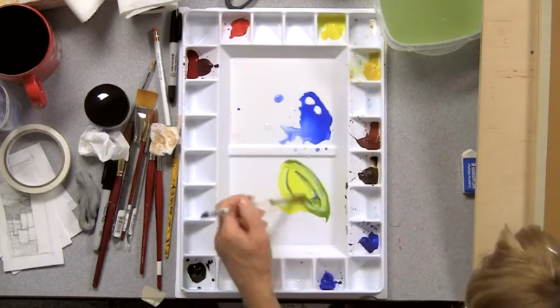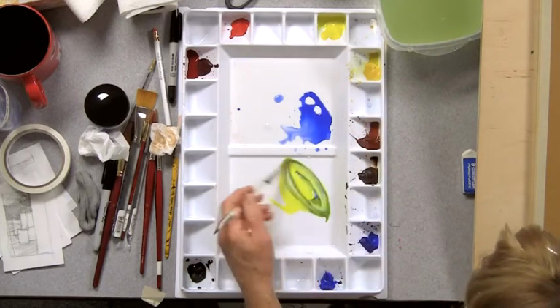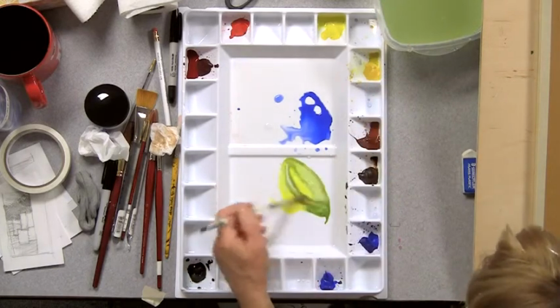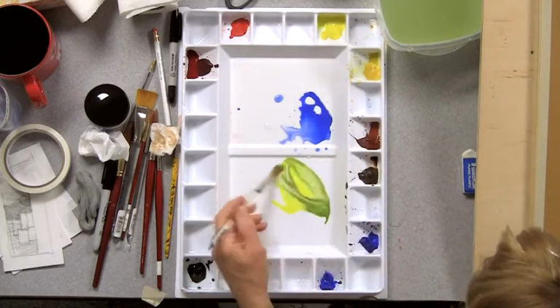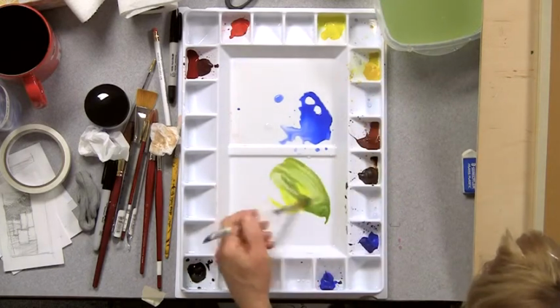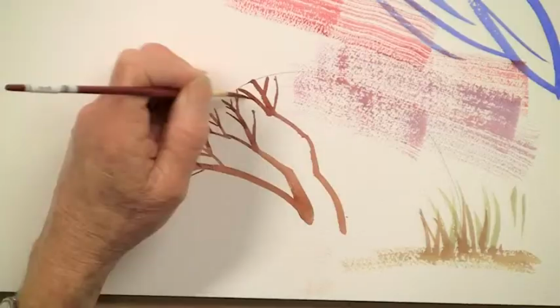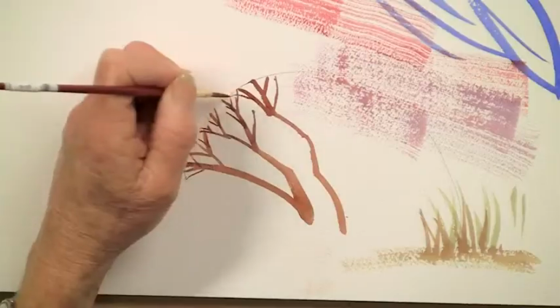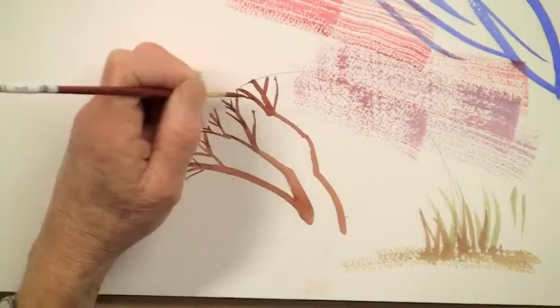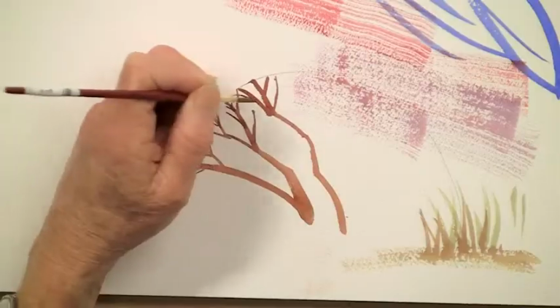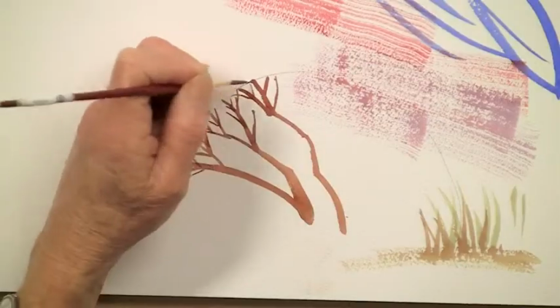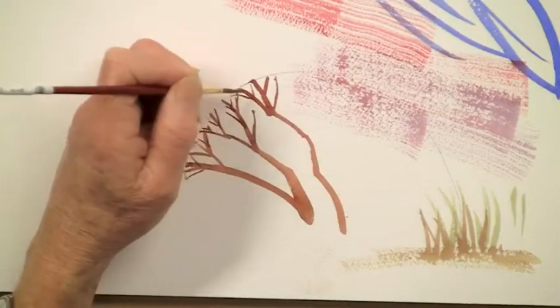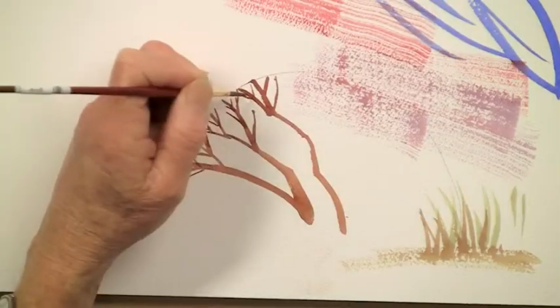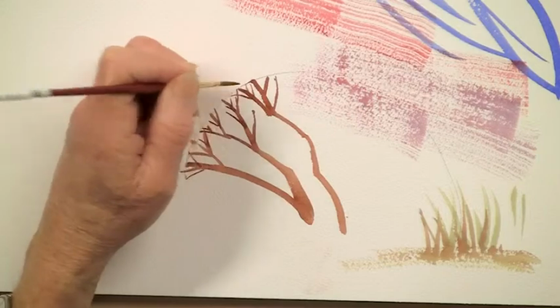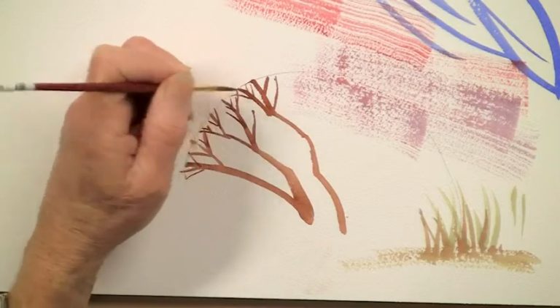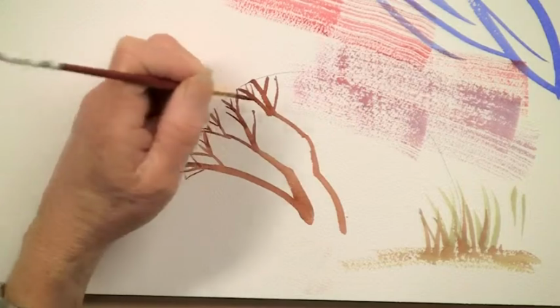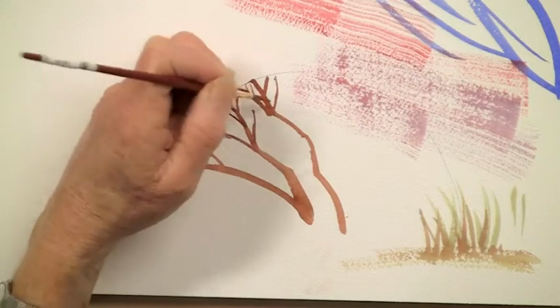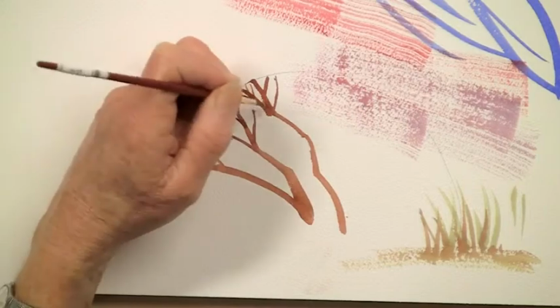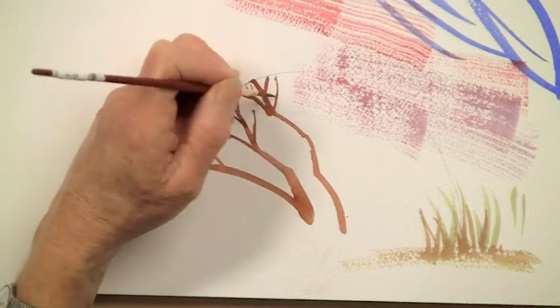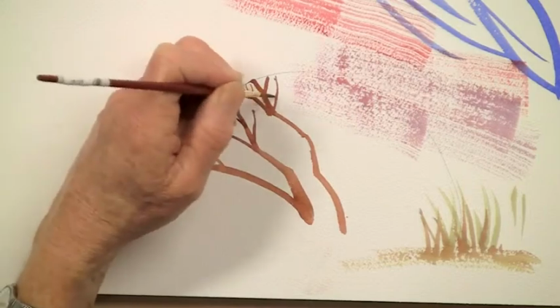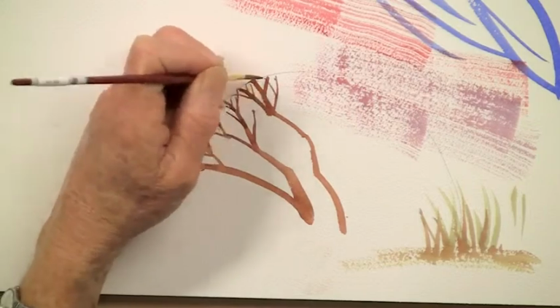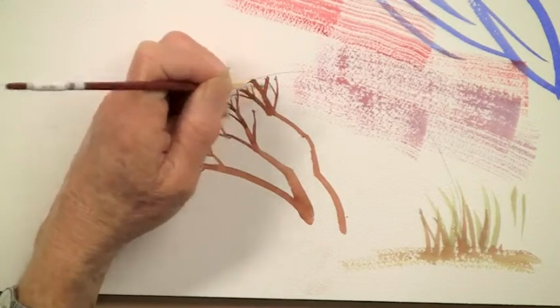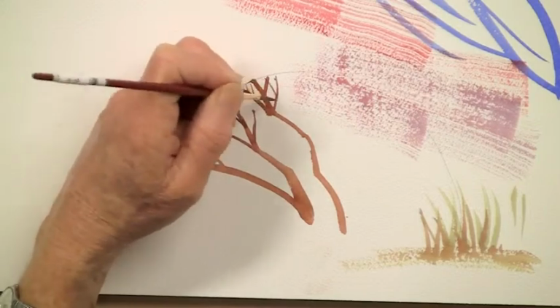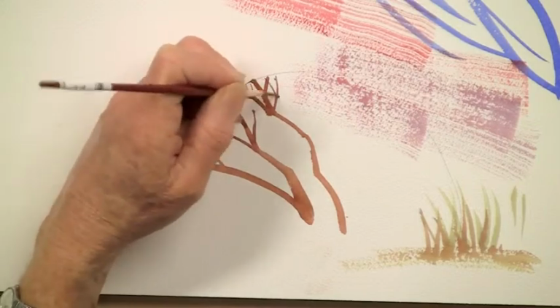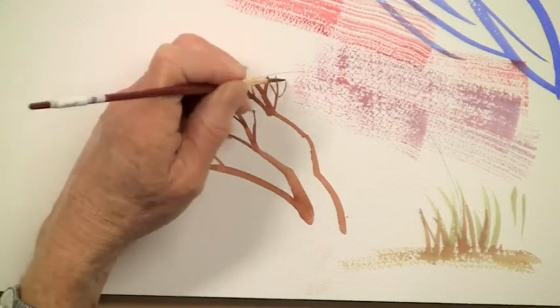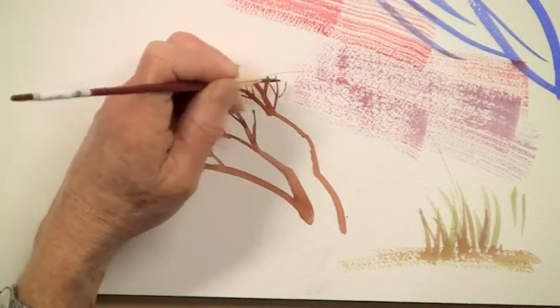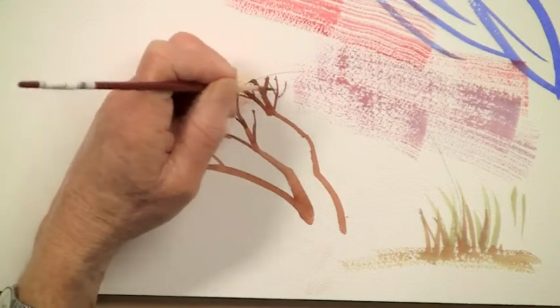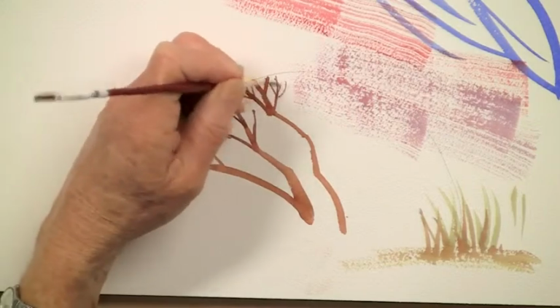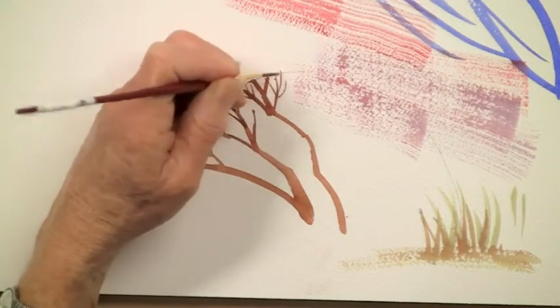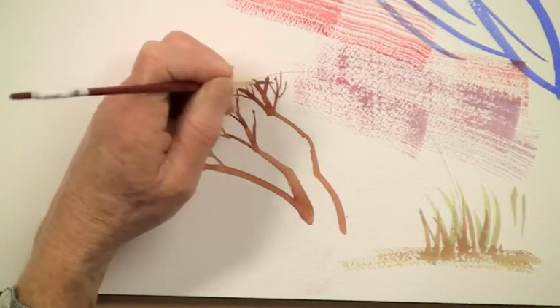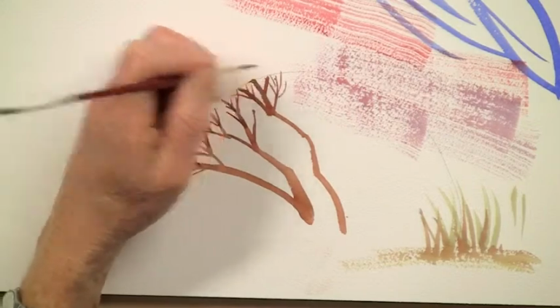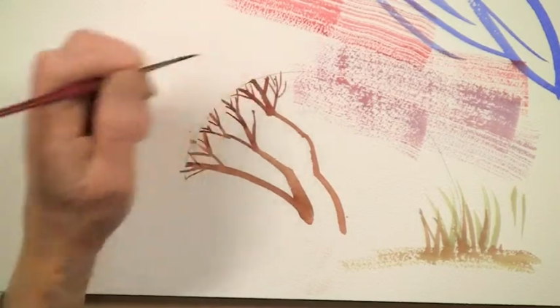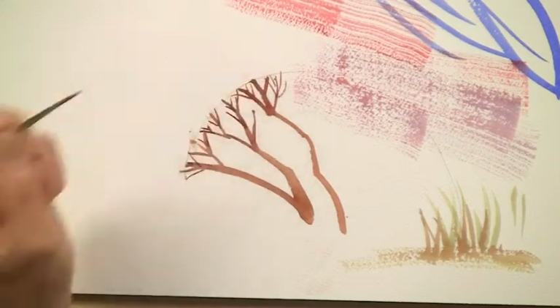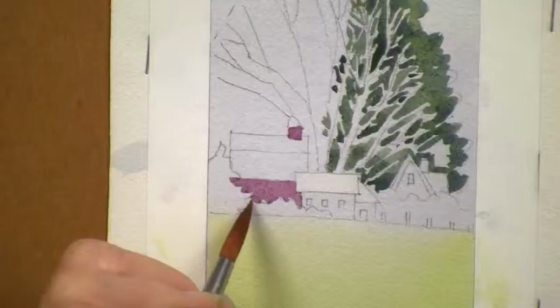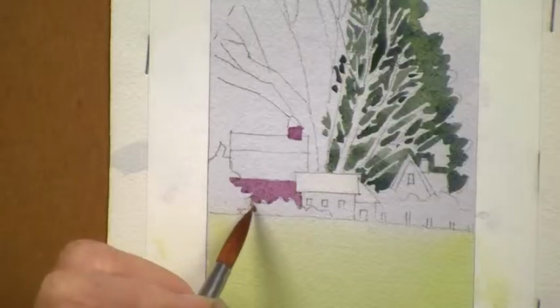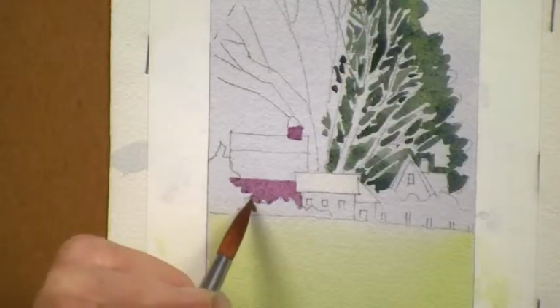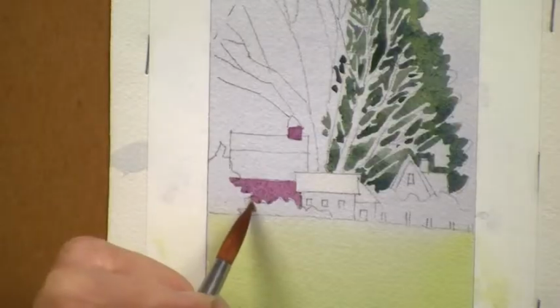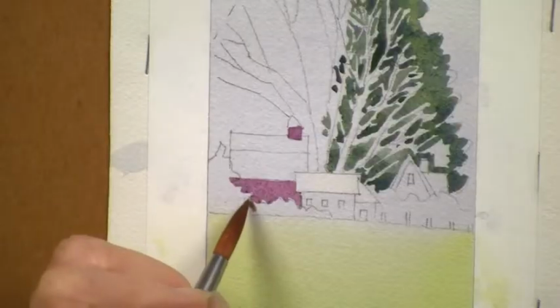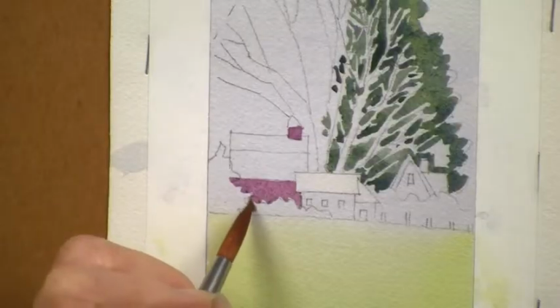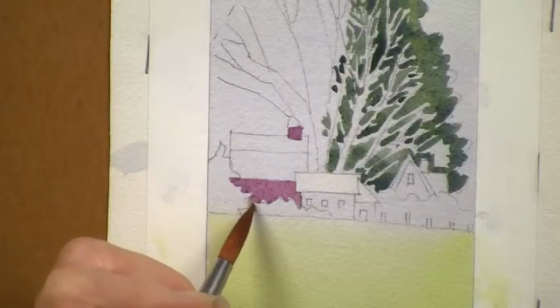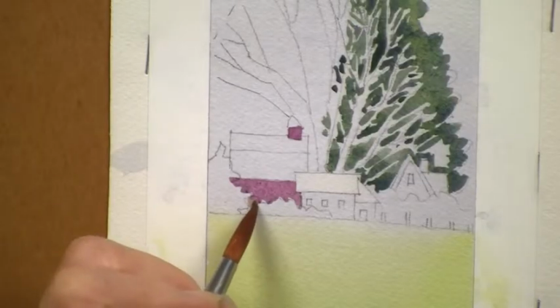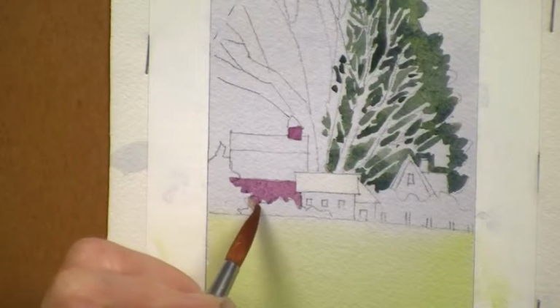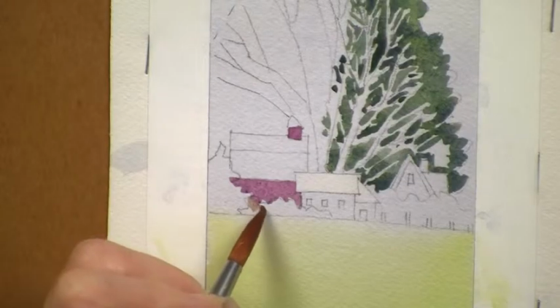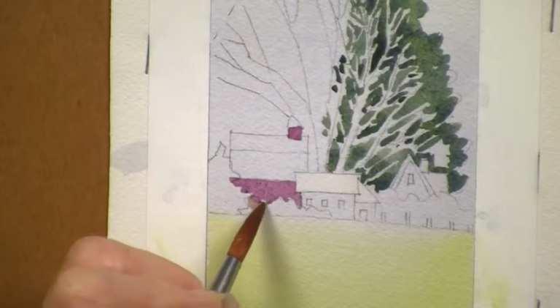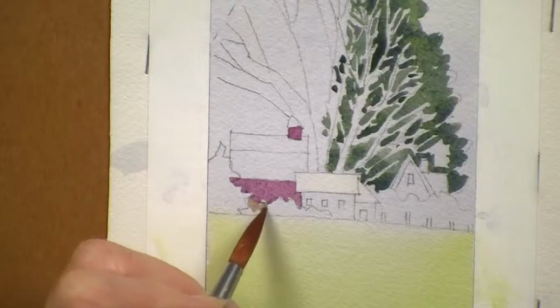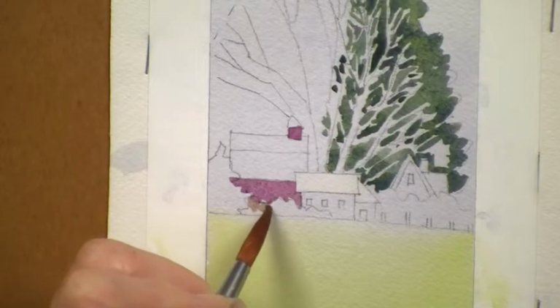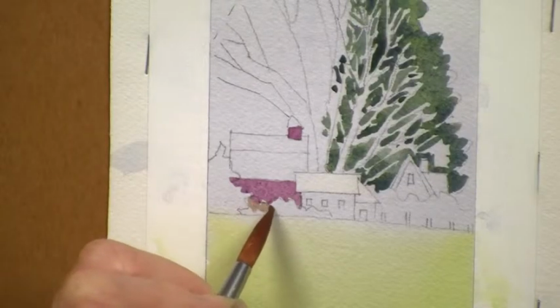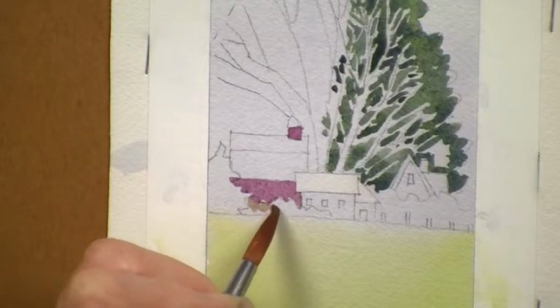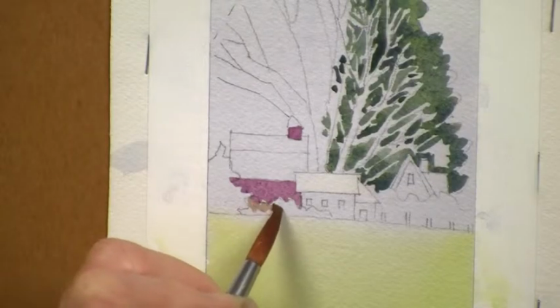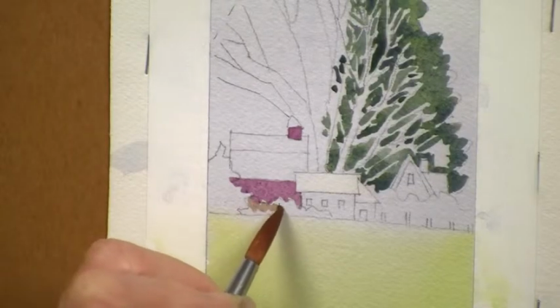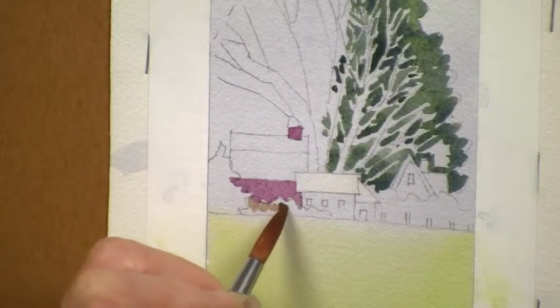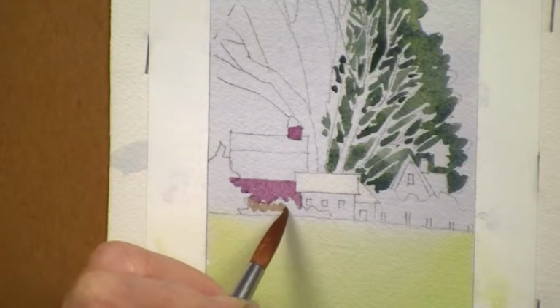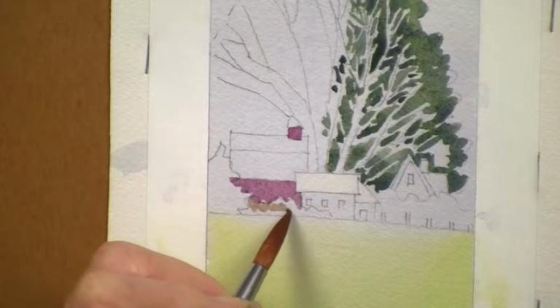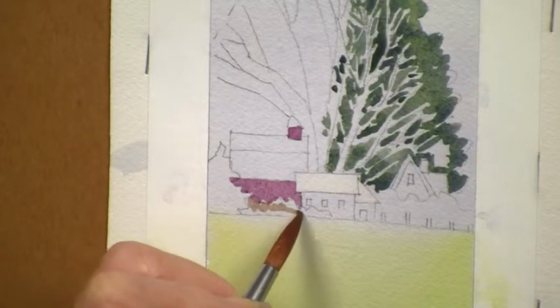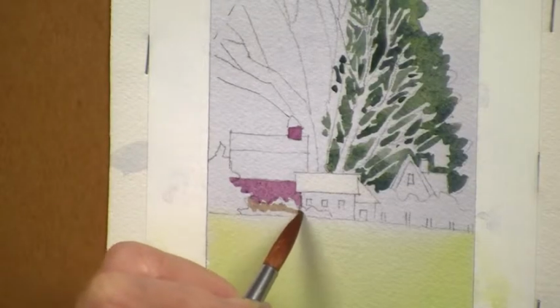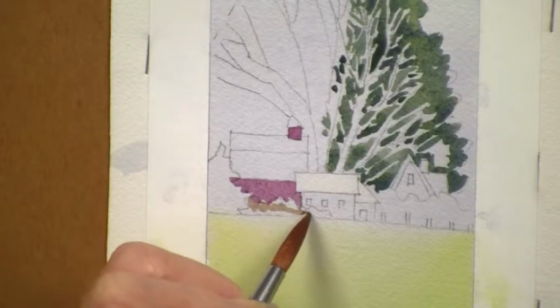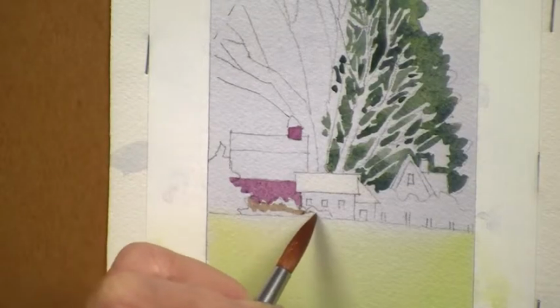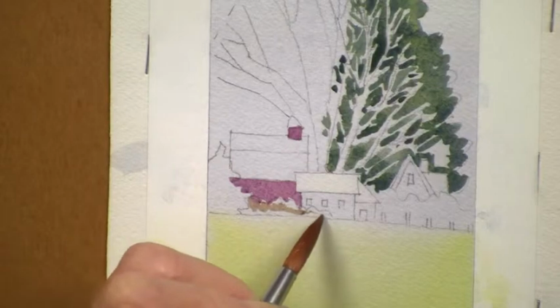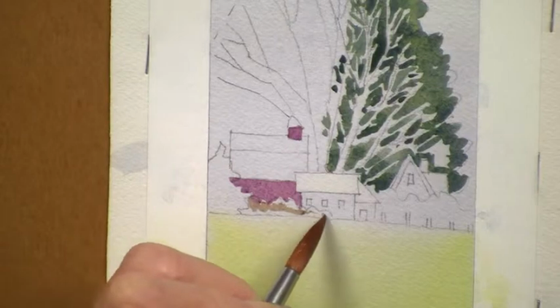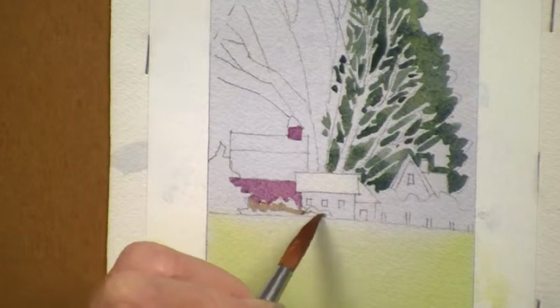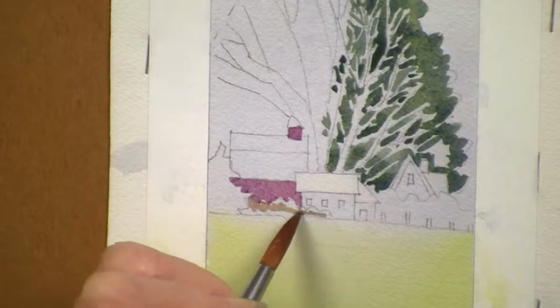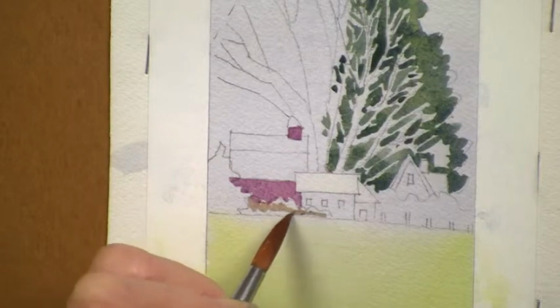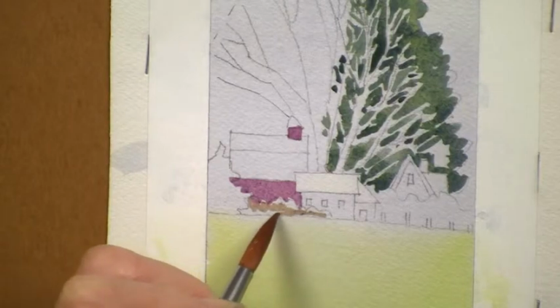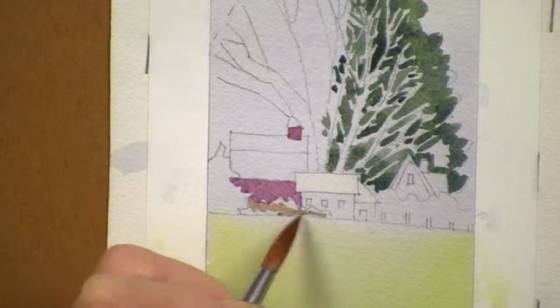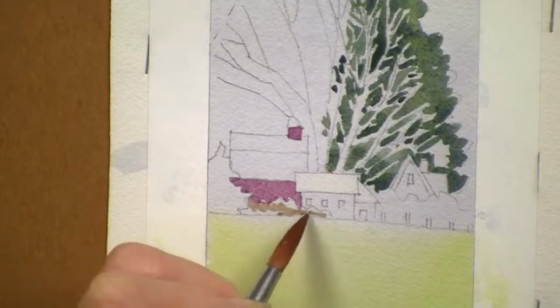In the final lesson, I help you bring all the skills you've learned together as you discover how to use expressive brushwork in a landscape painting.